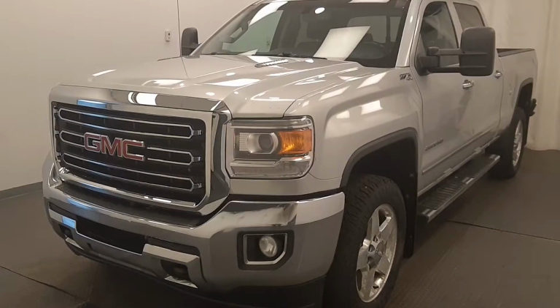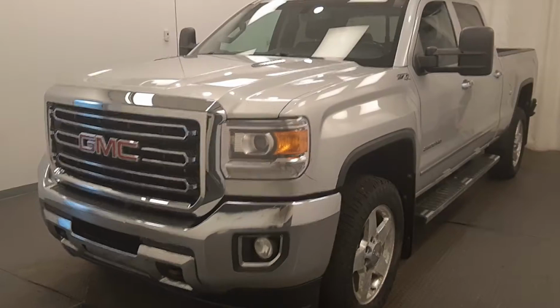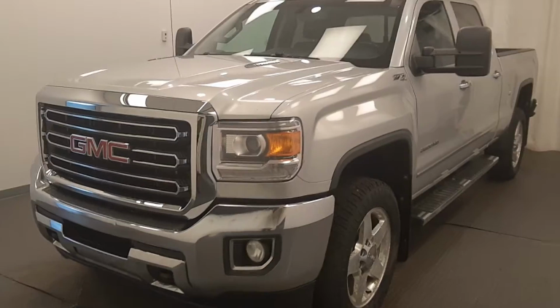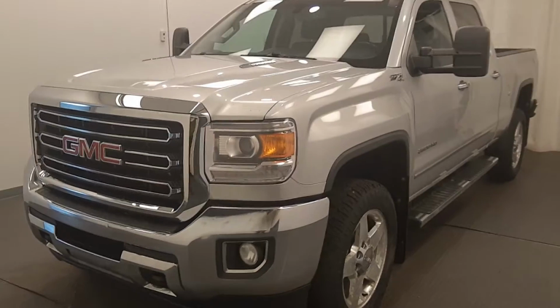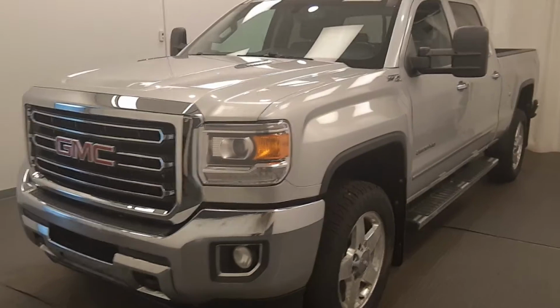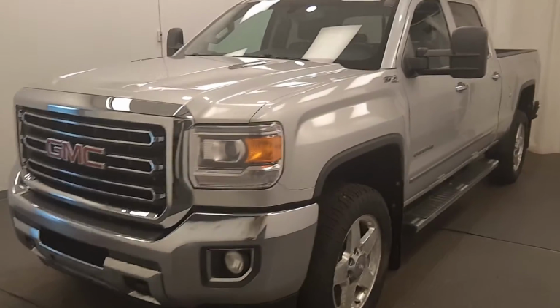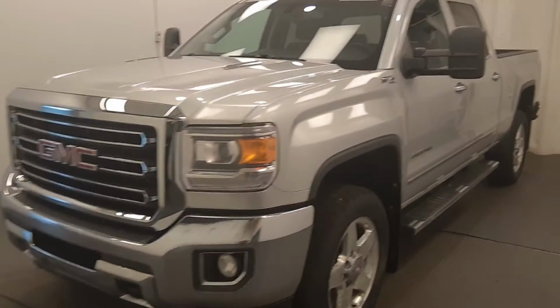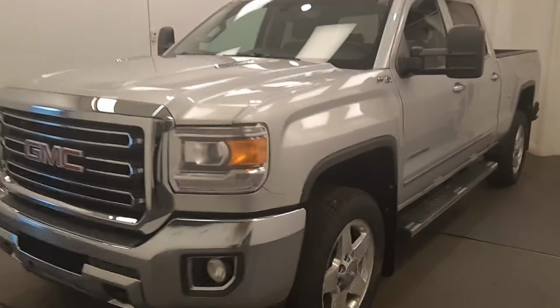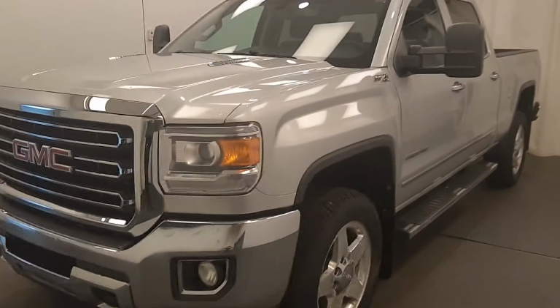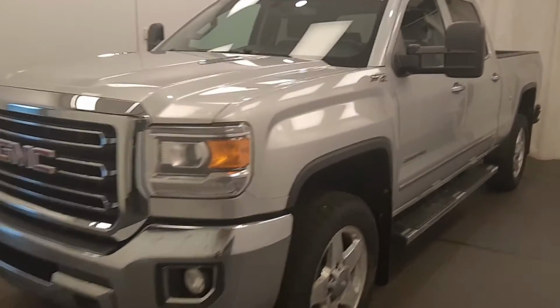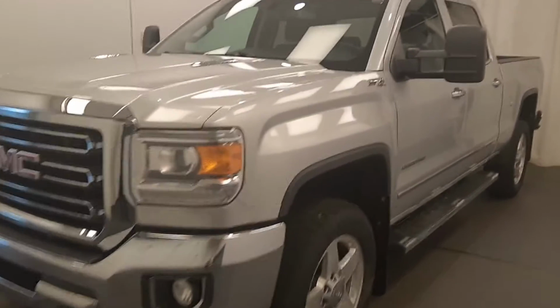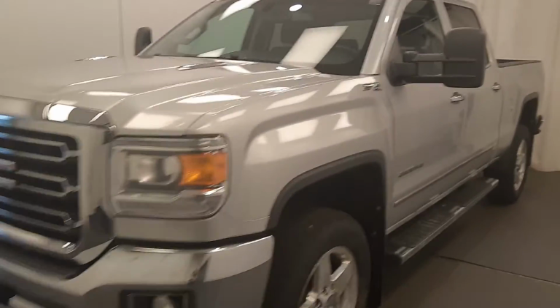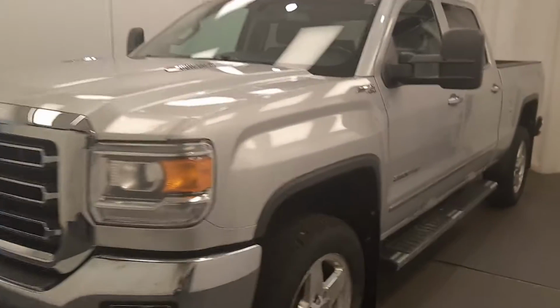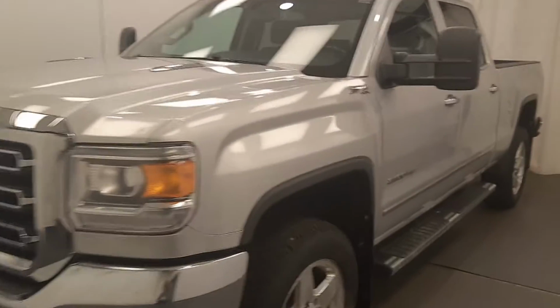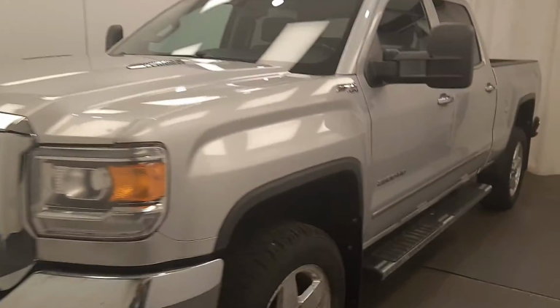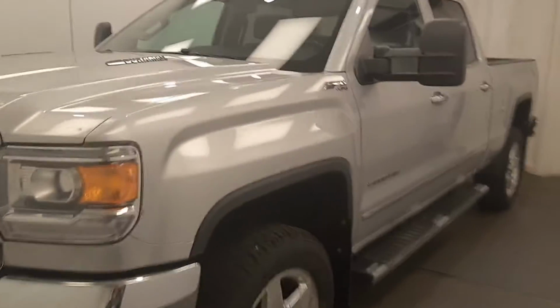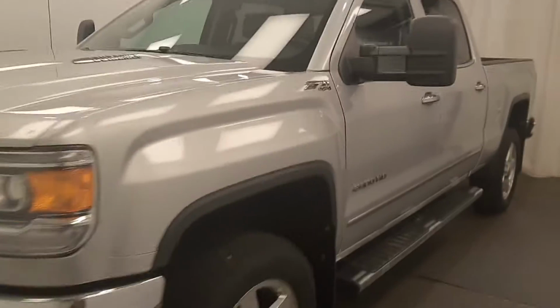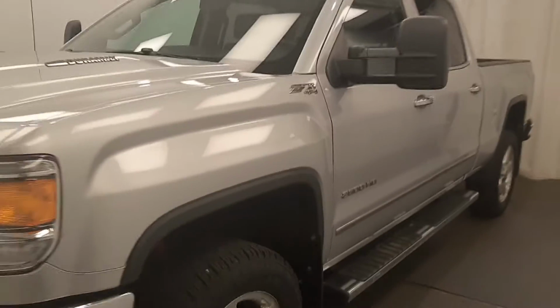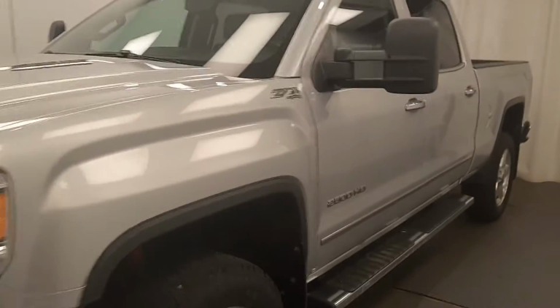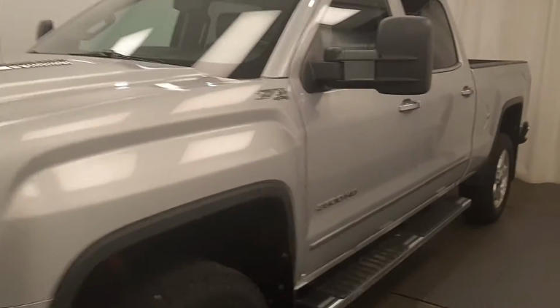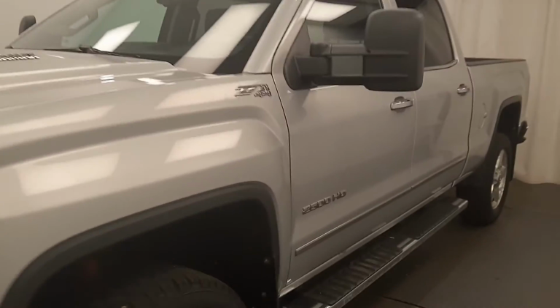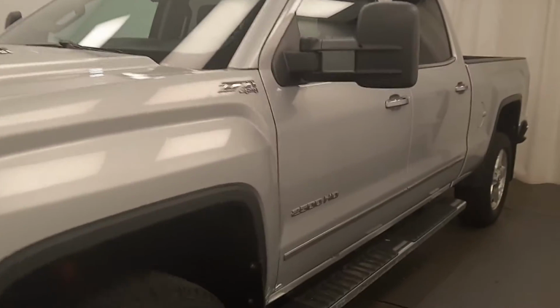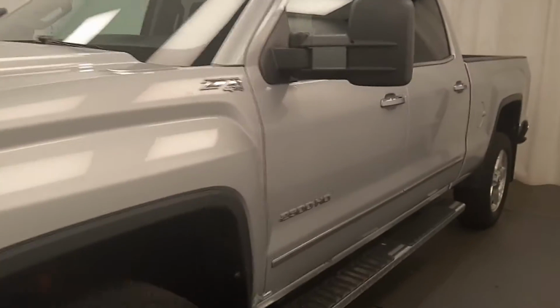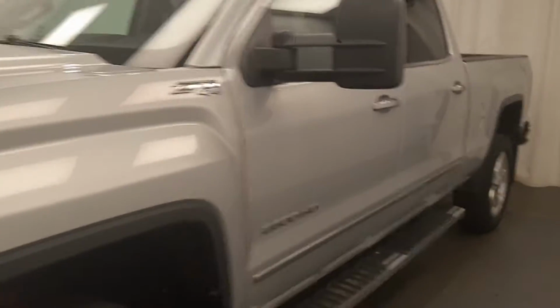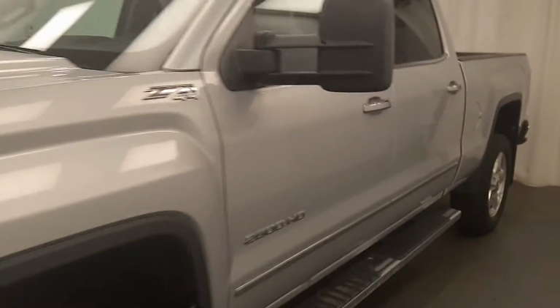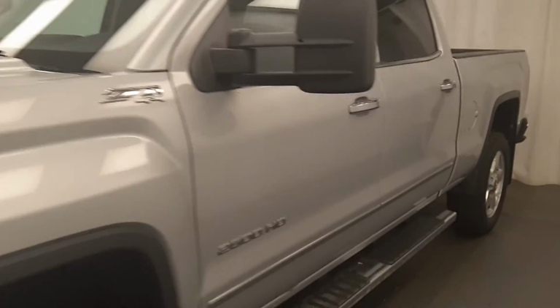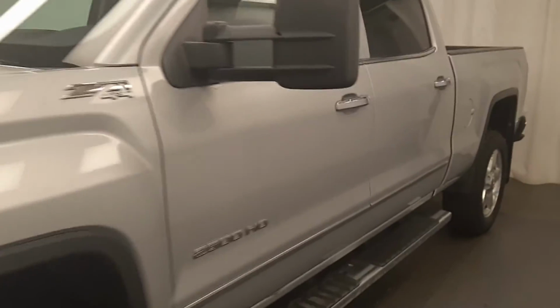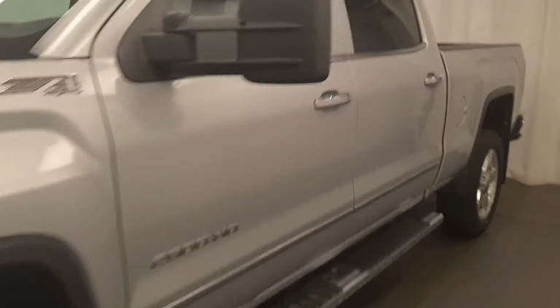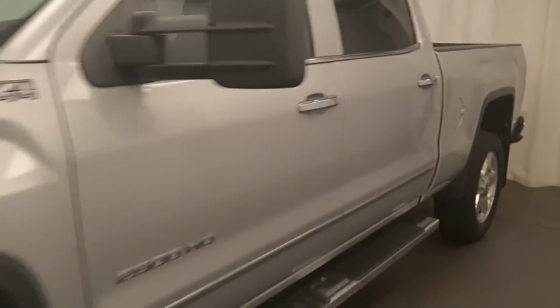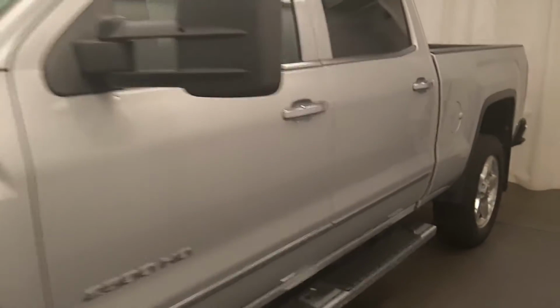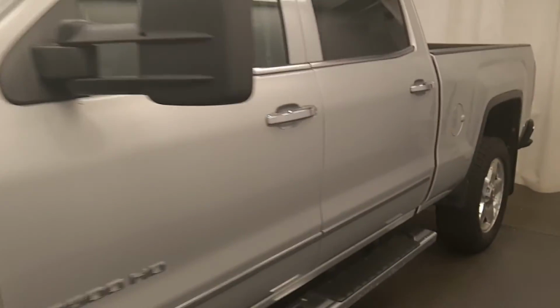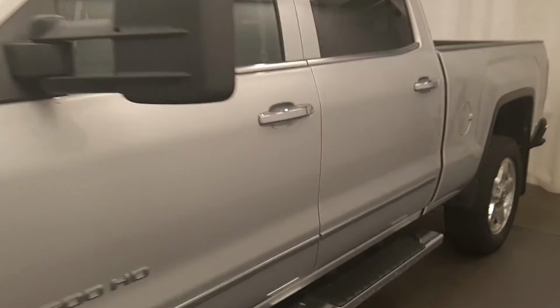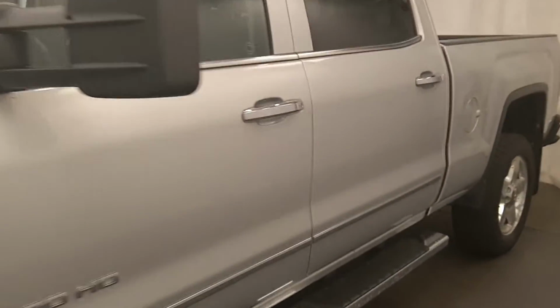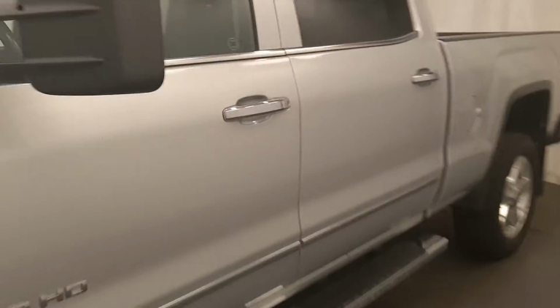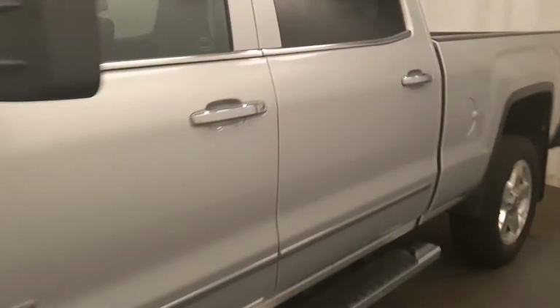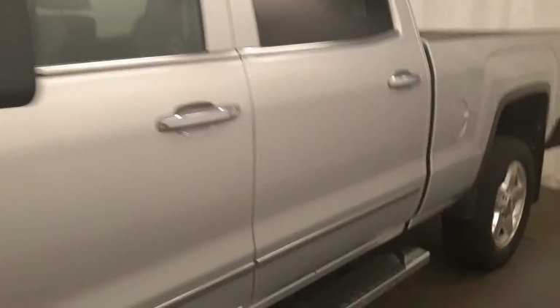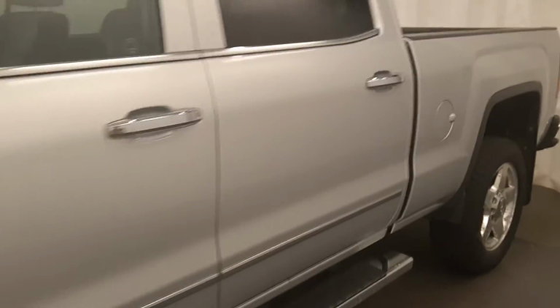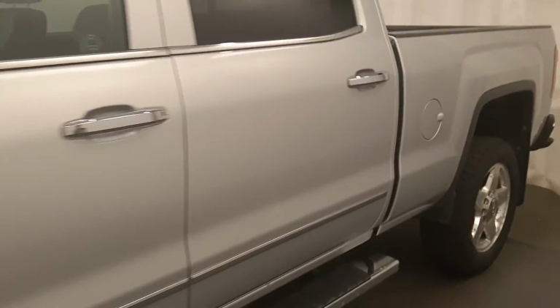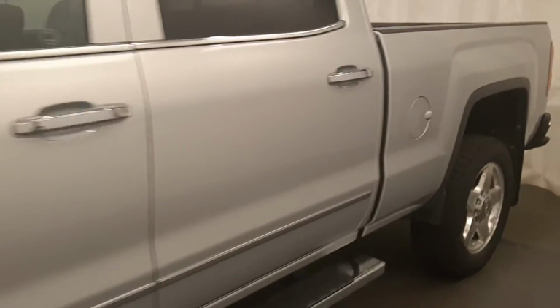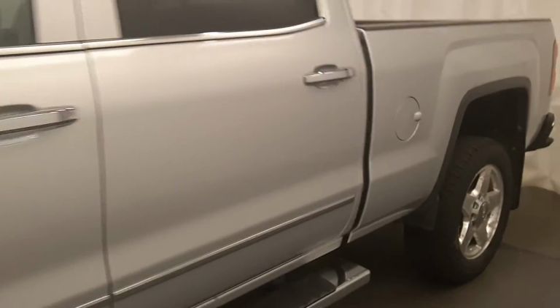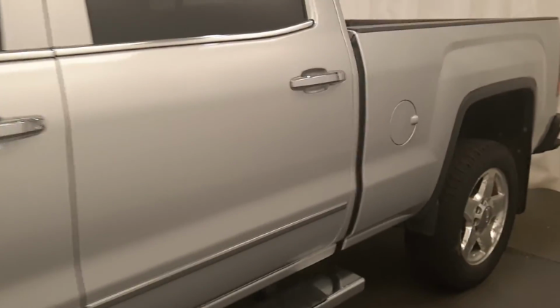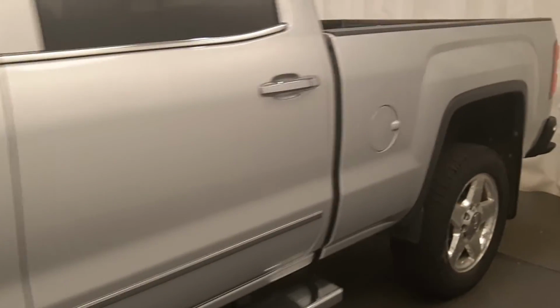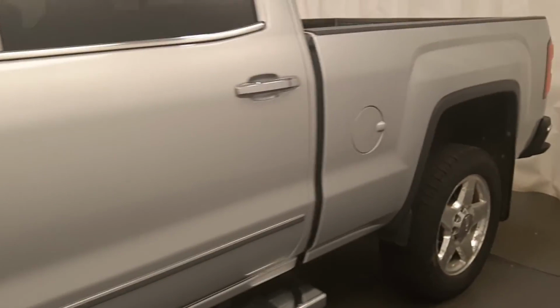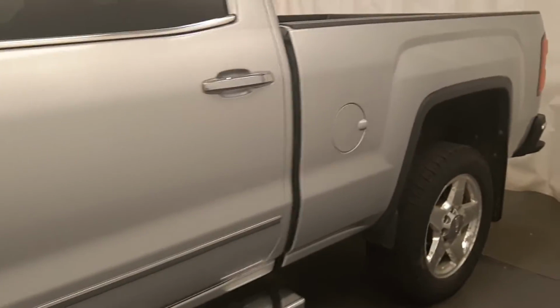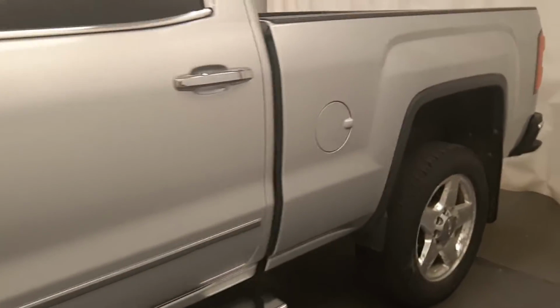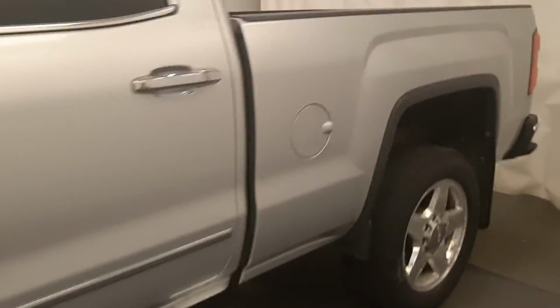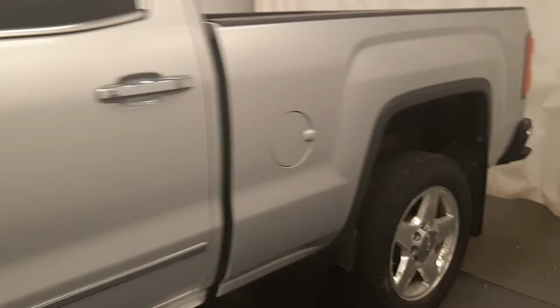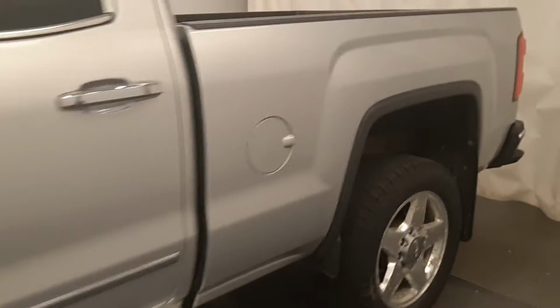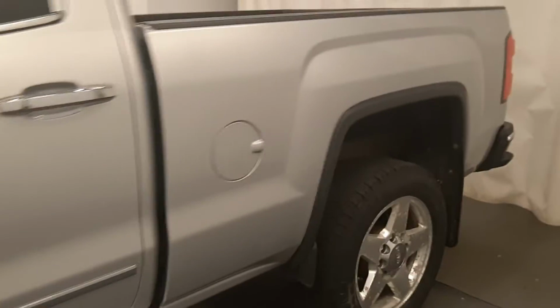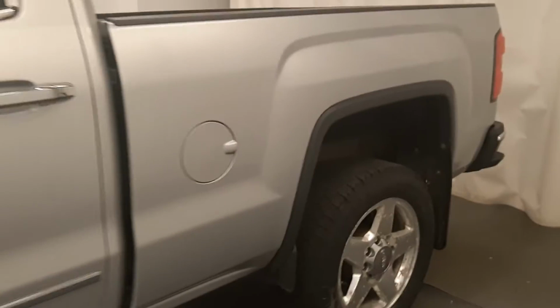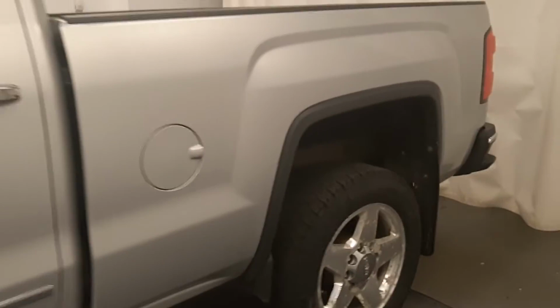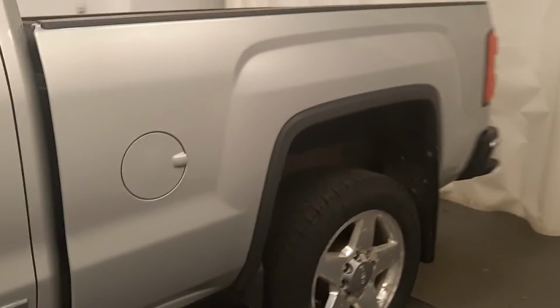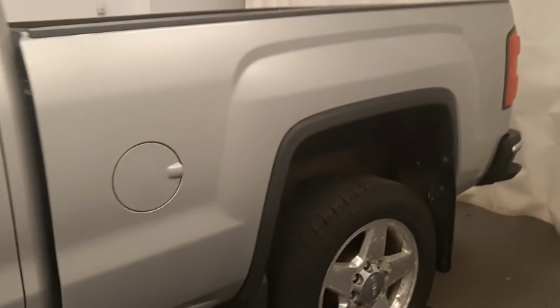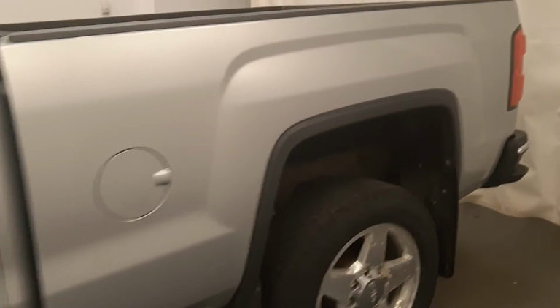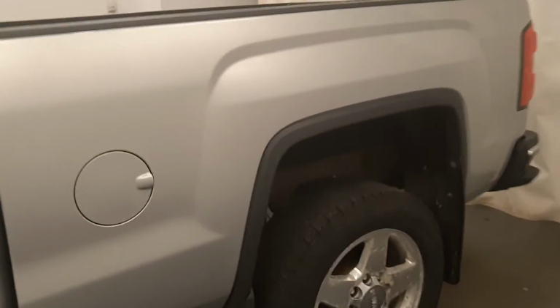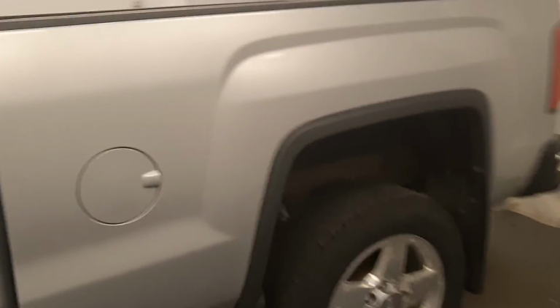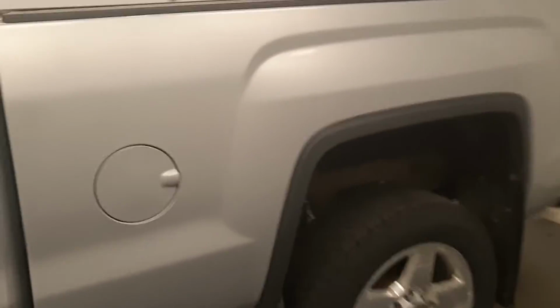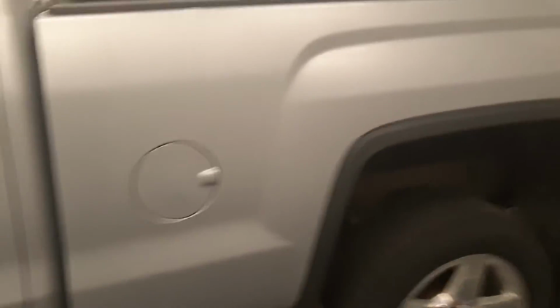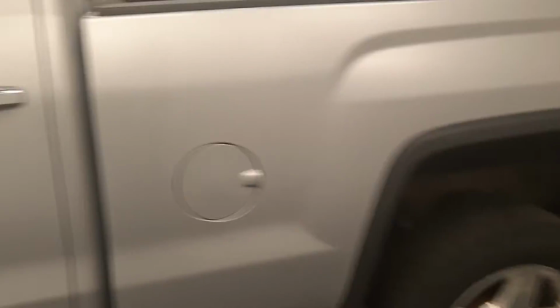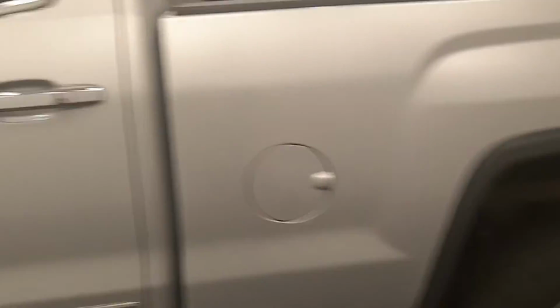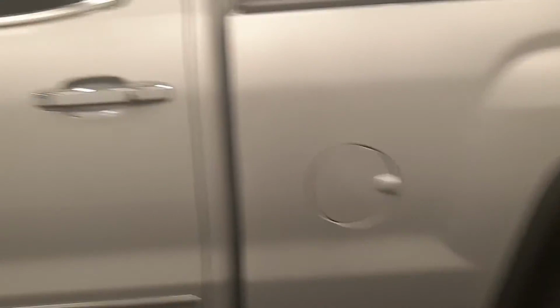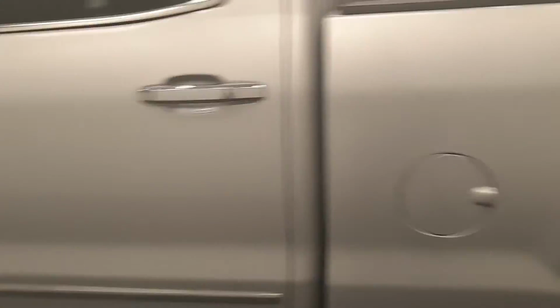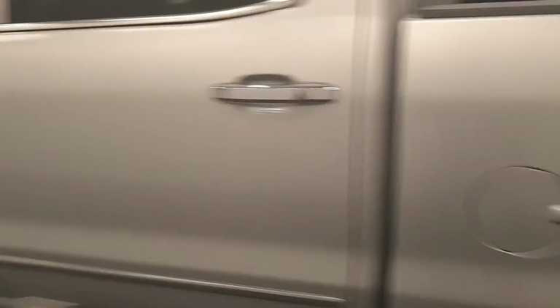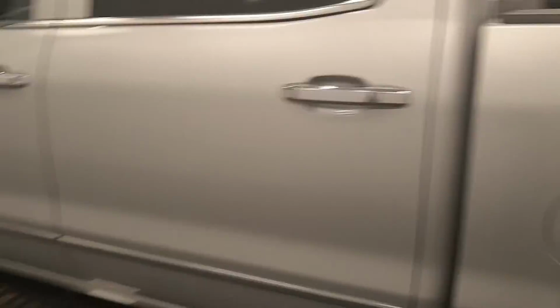We're reviewing stock number 145803 on a 2015 GMC 2500 Crew. Our exterior color is silver.